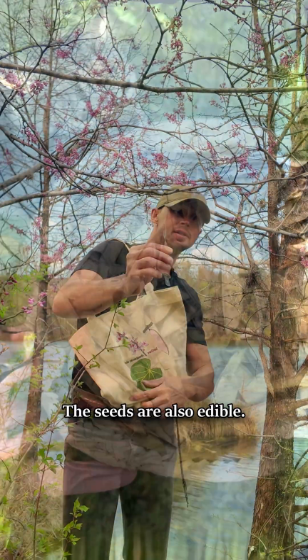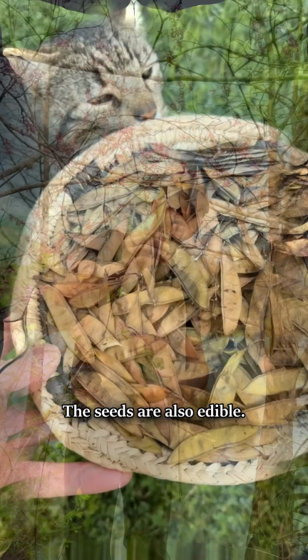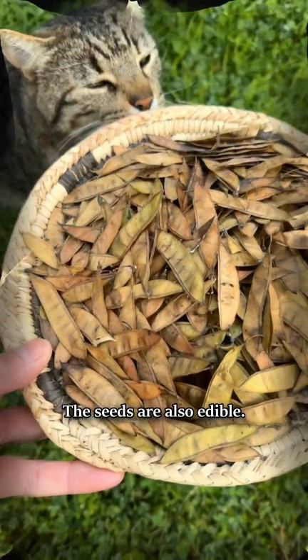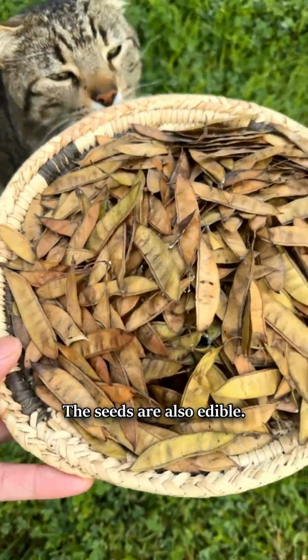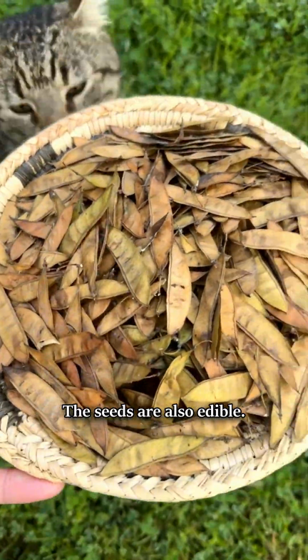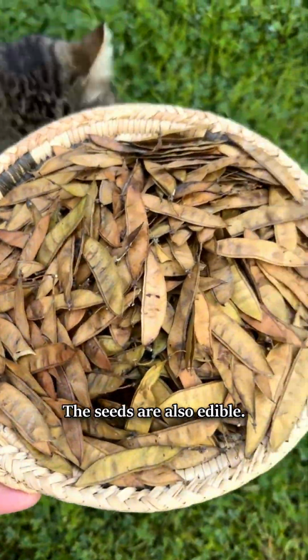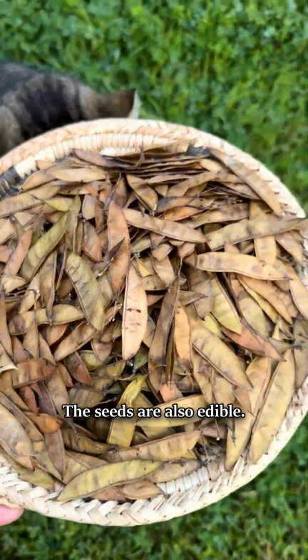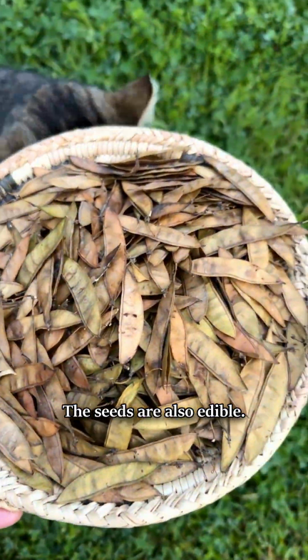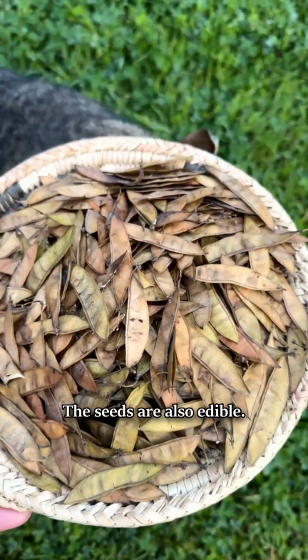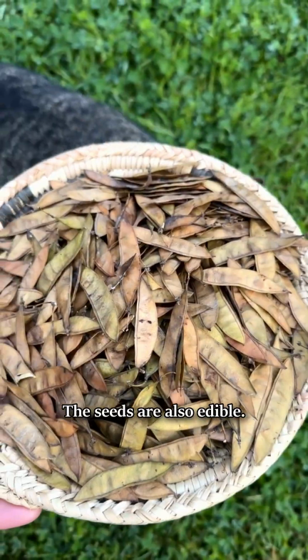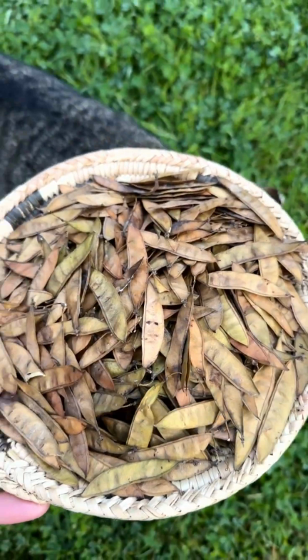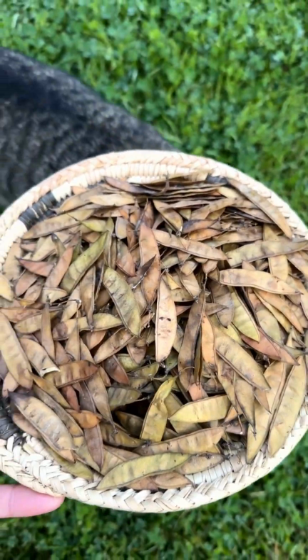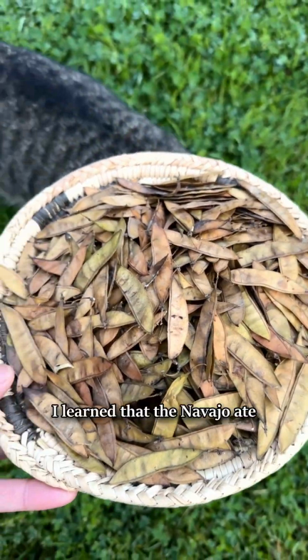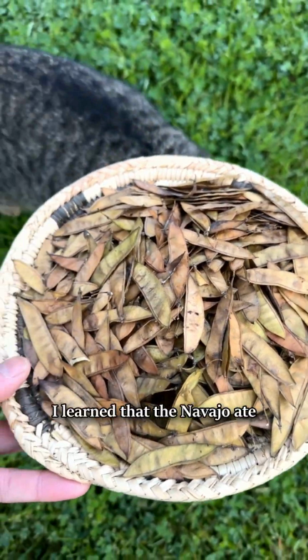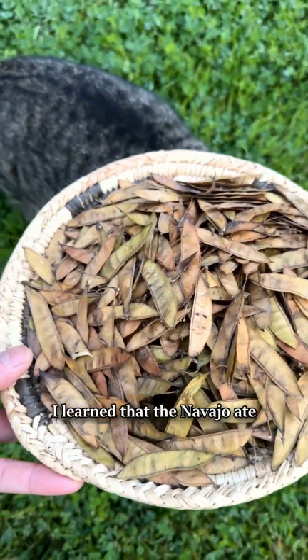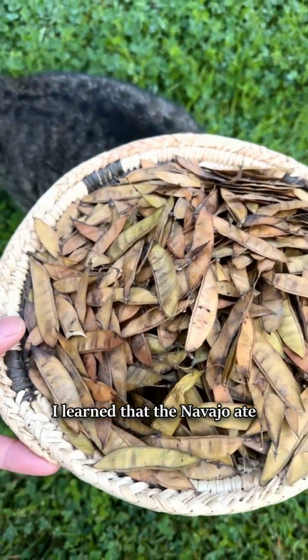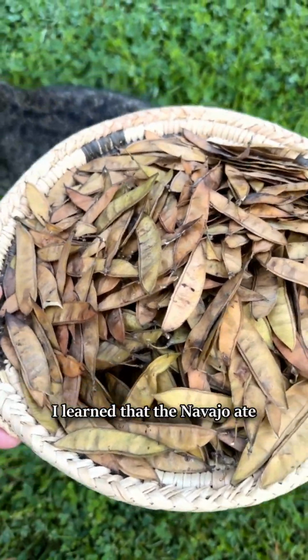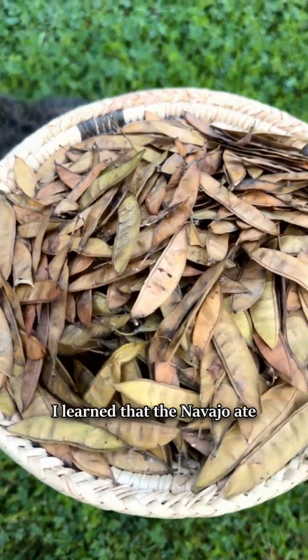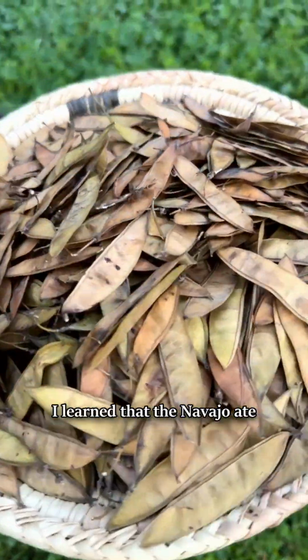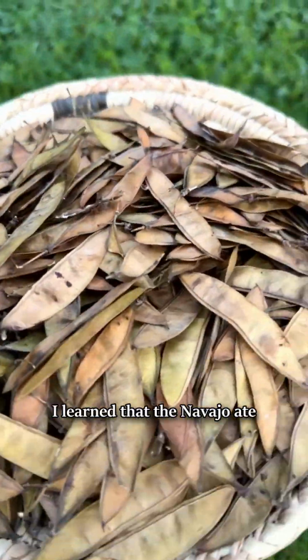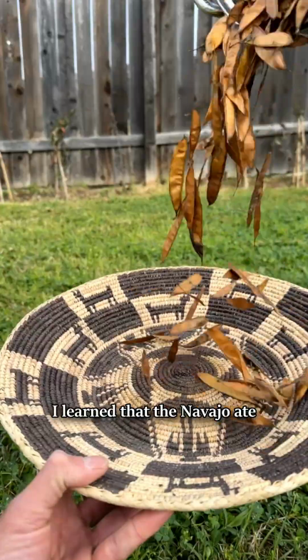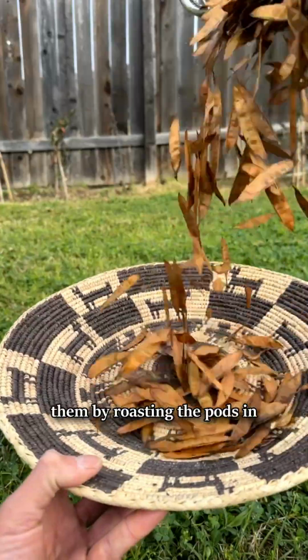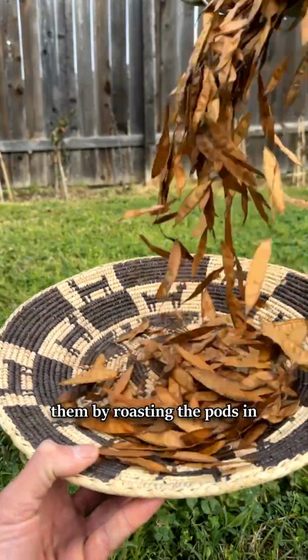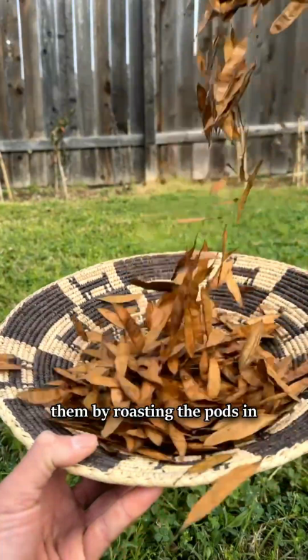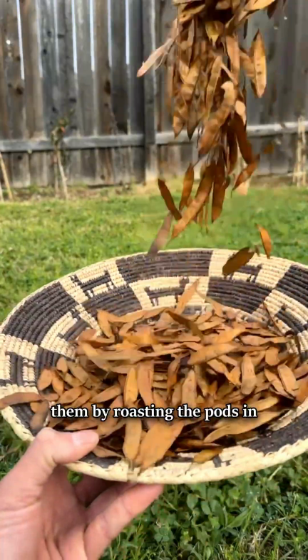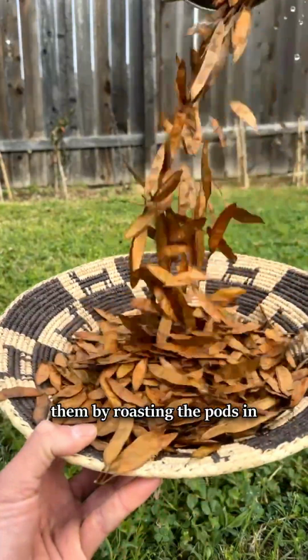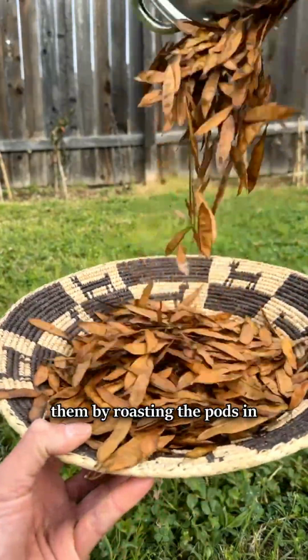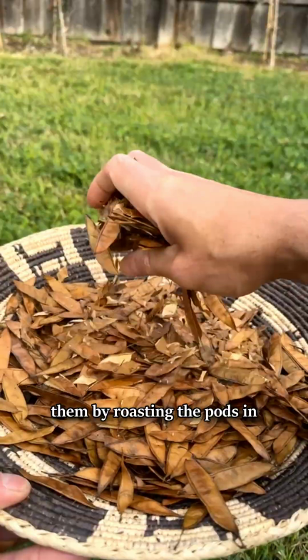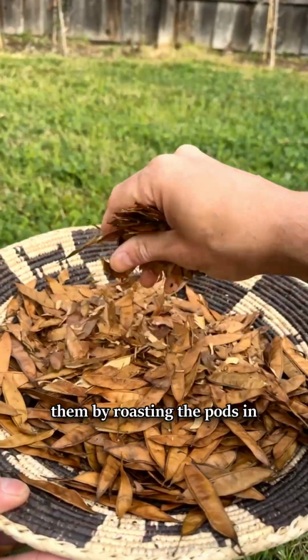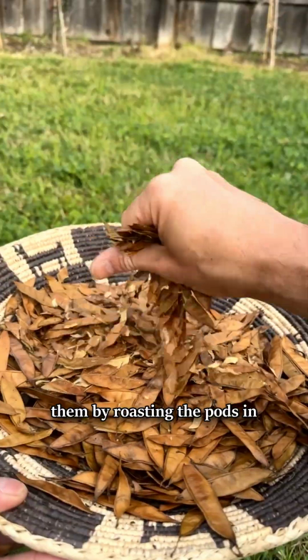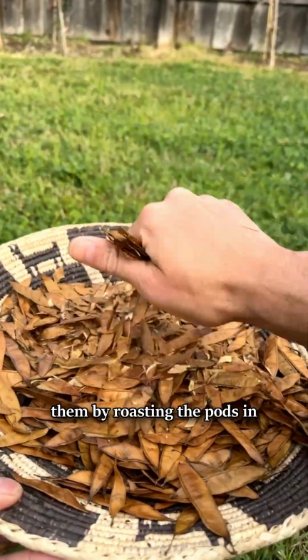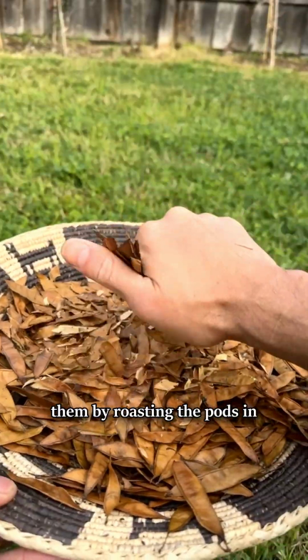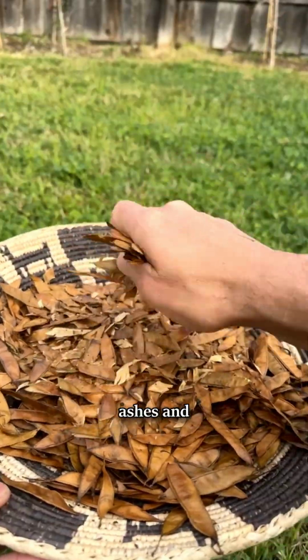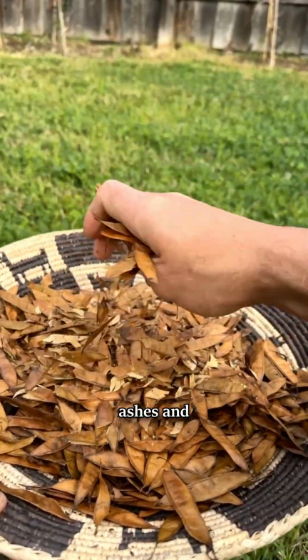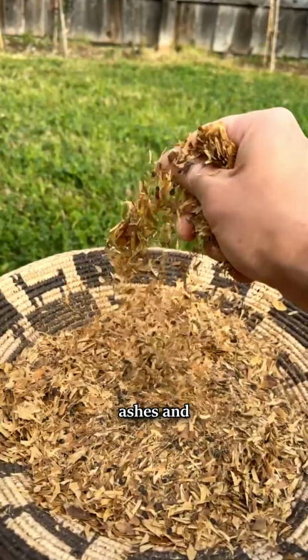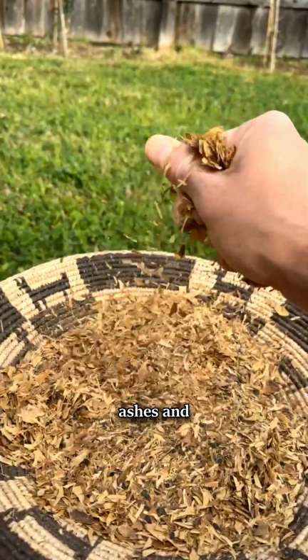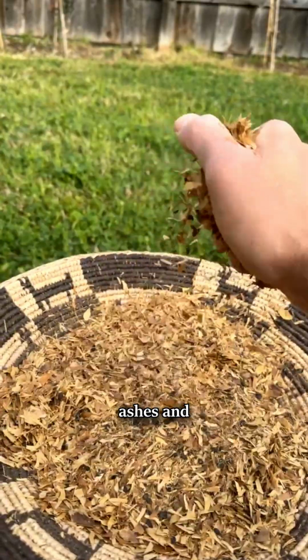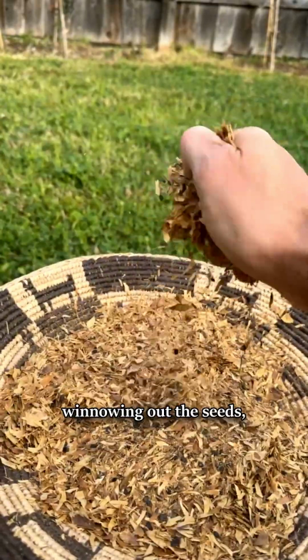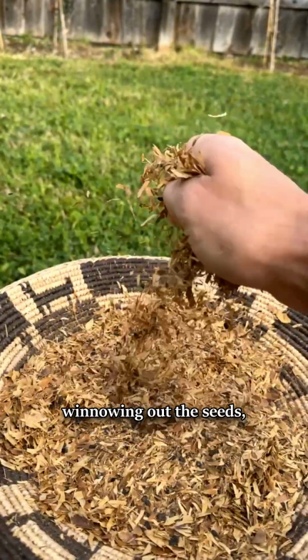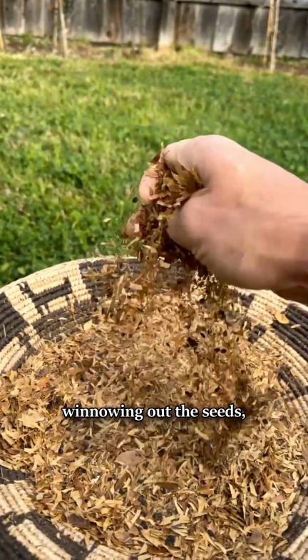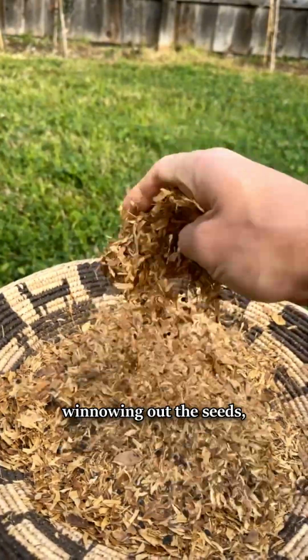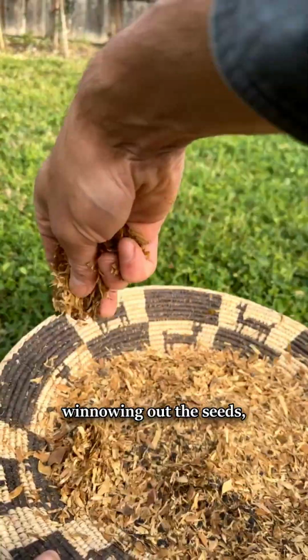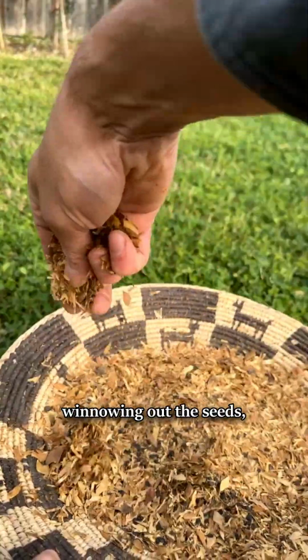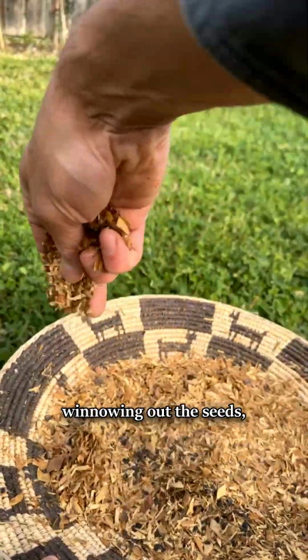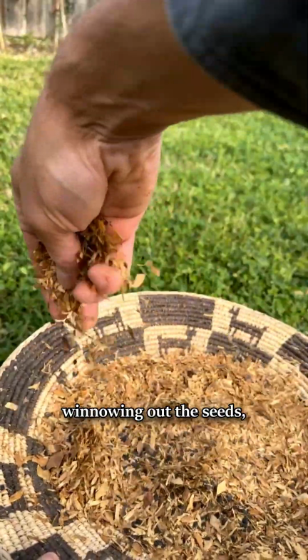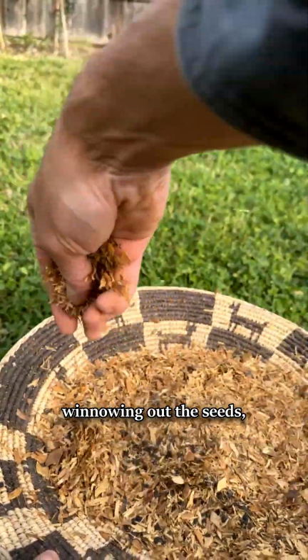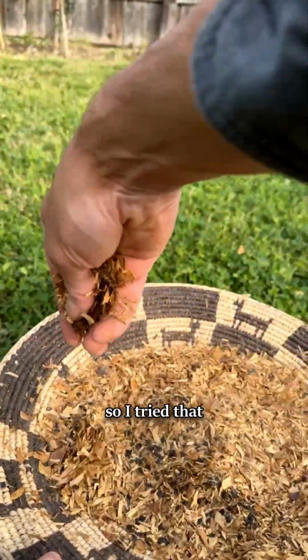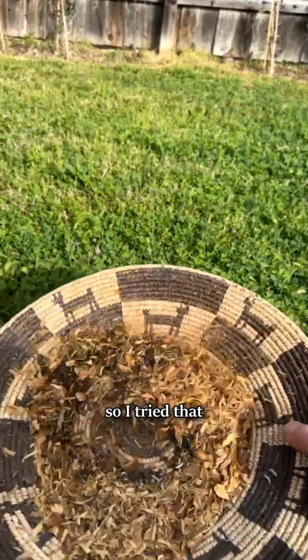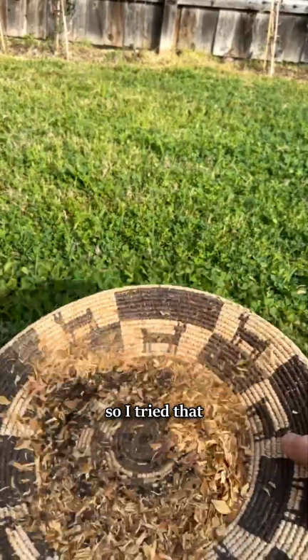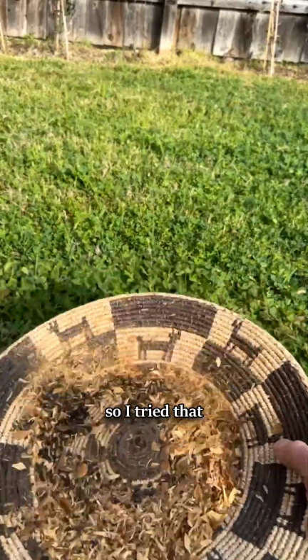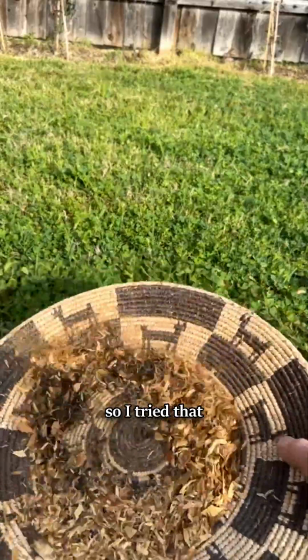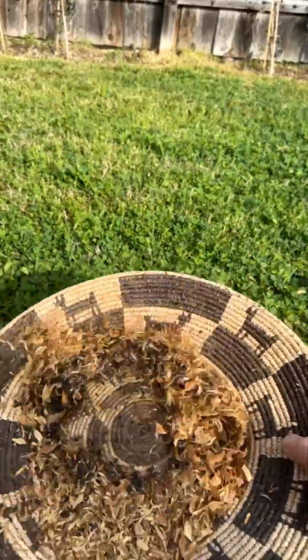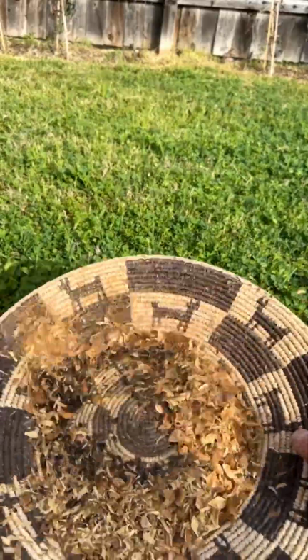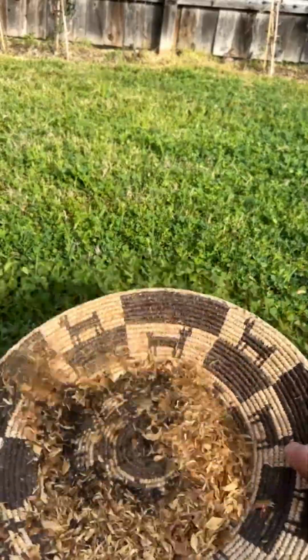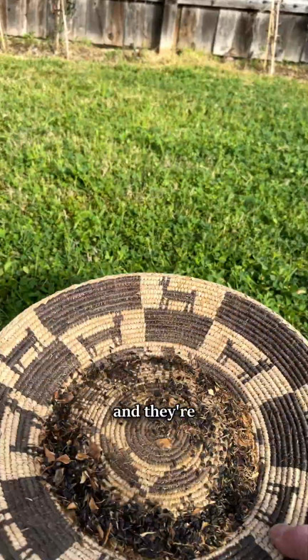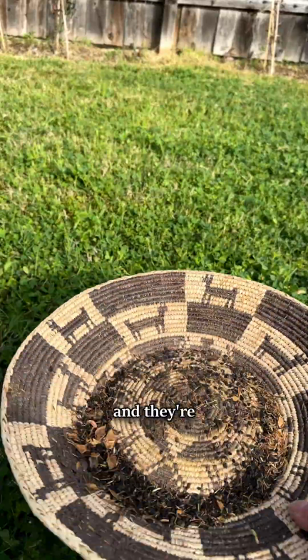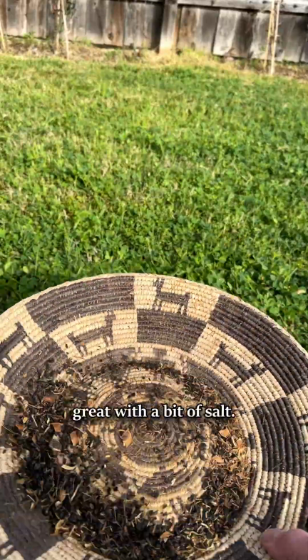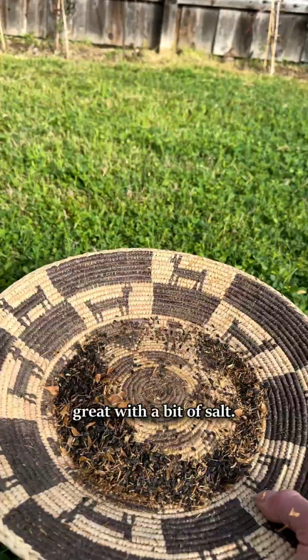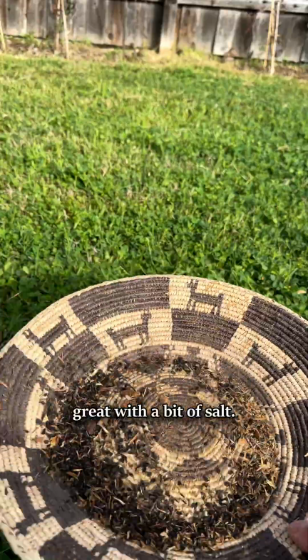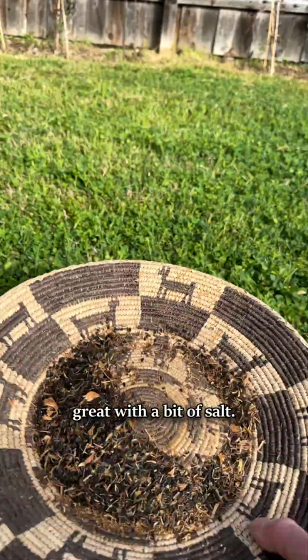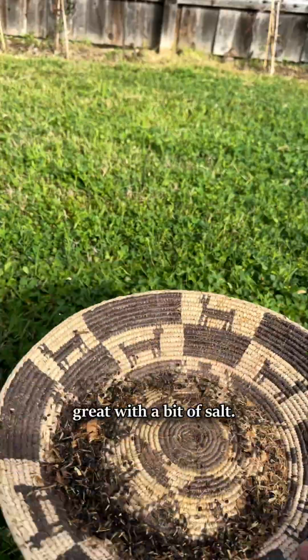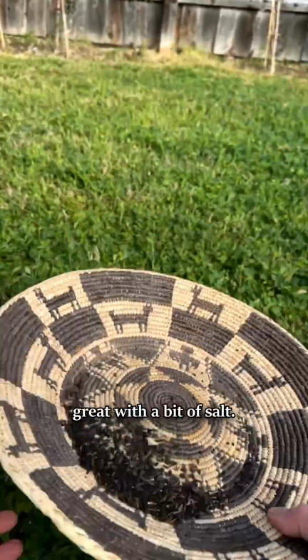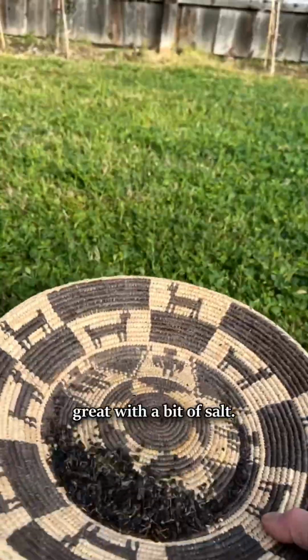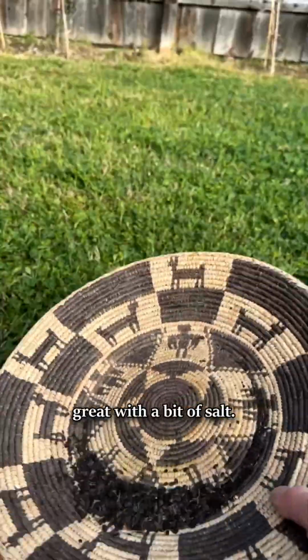The seeds were also edible. I learned that the Navajo ate them by roasting the pods in ashes and winnowing out the seeds, so I tried that, and they're great with a bit of salt.